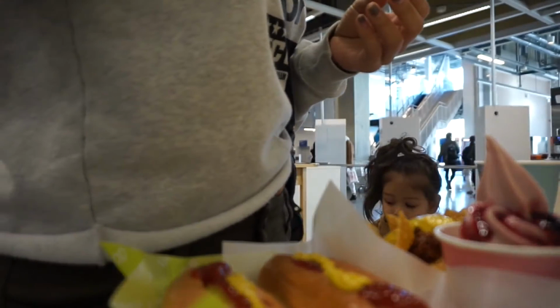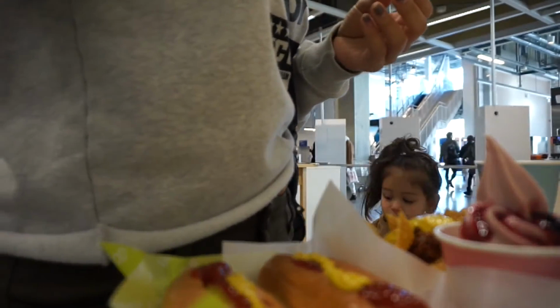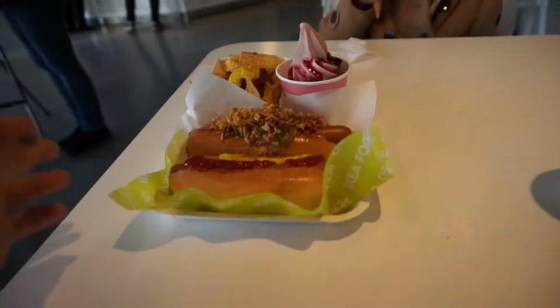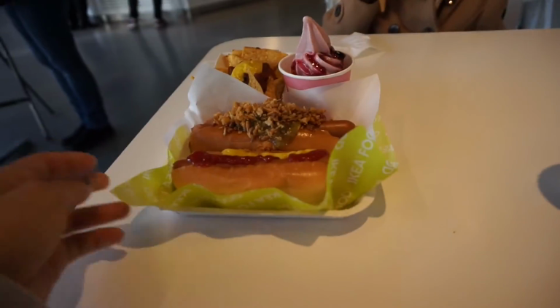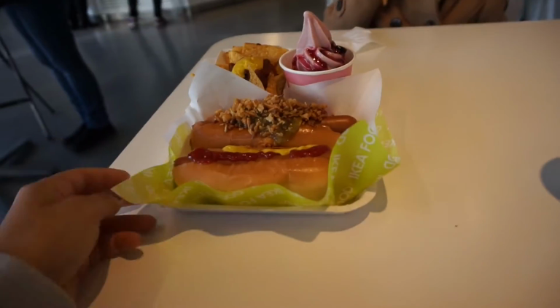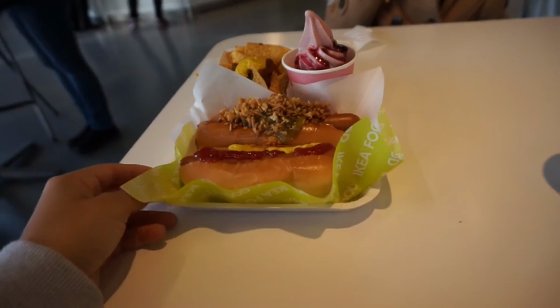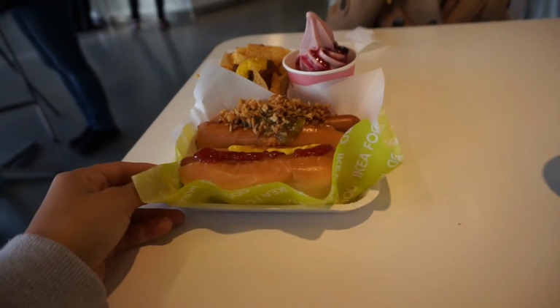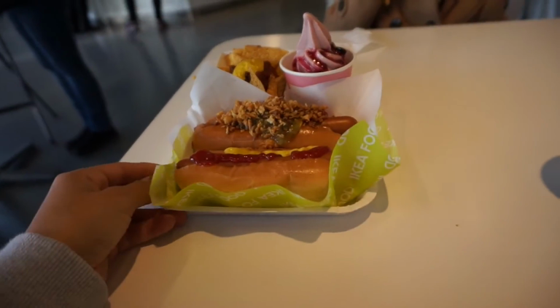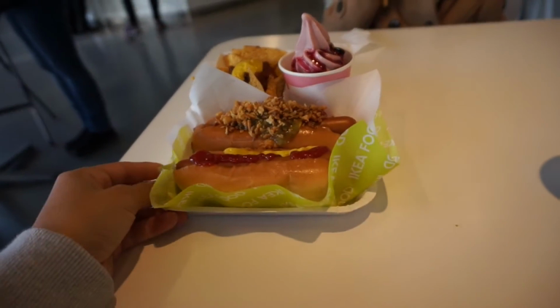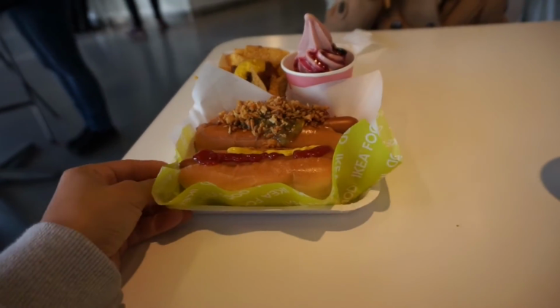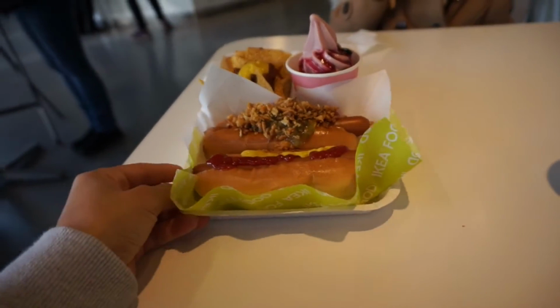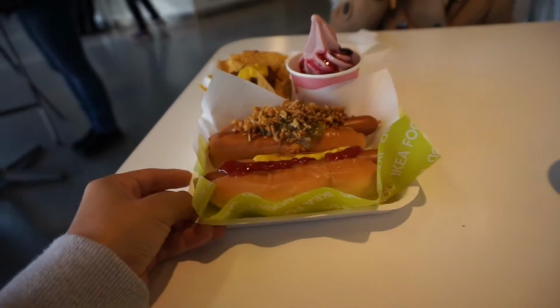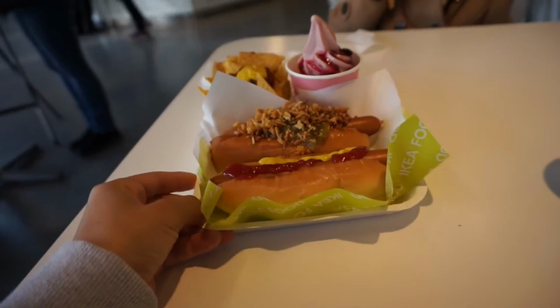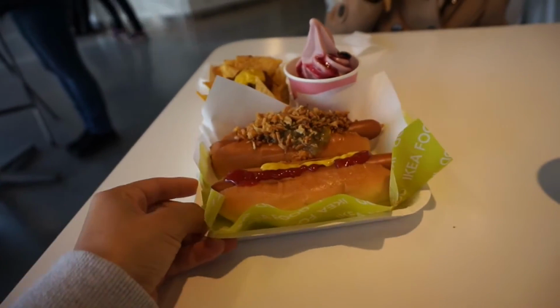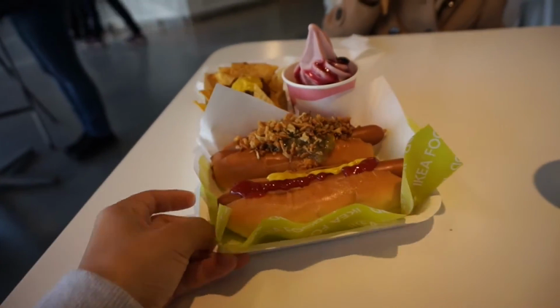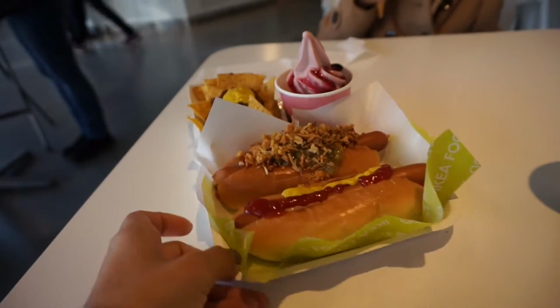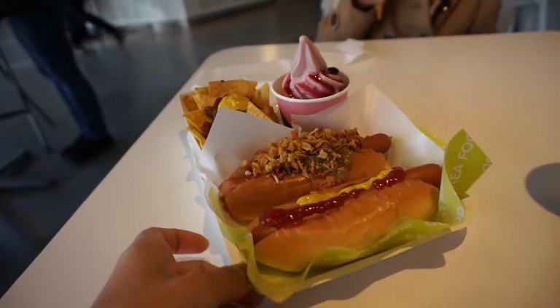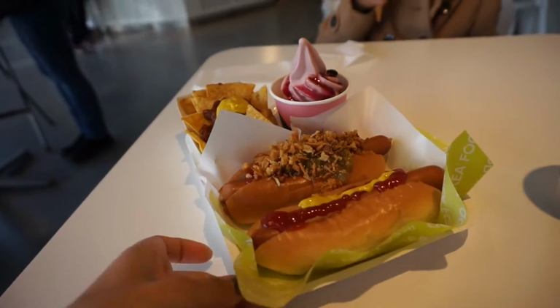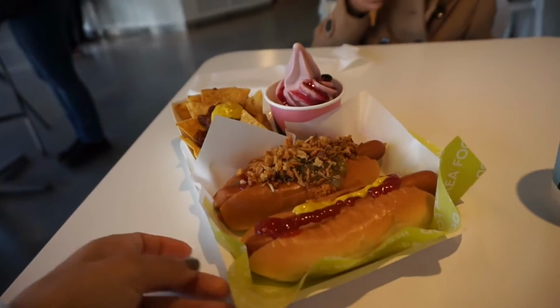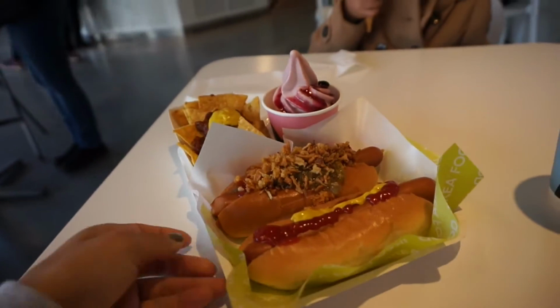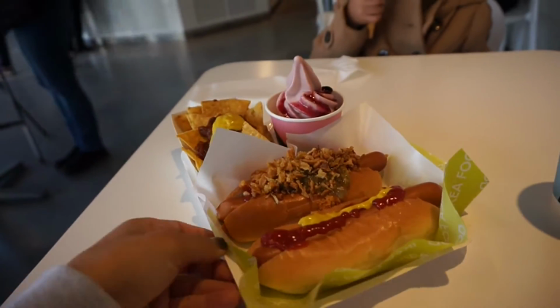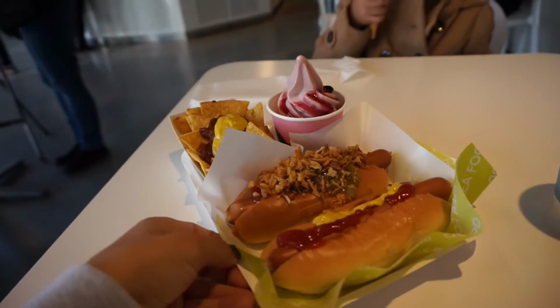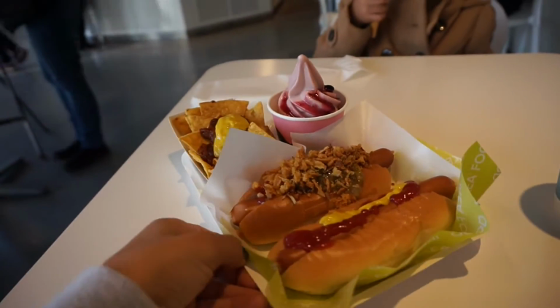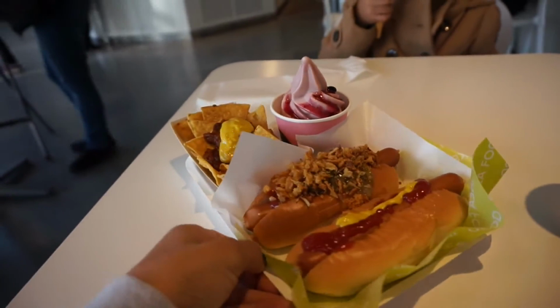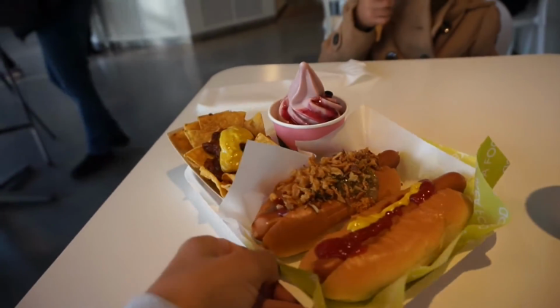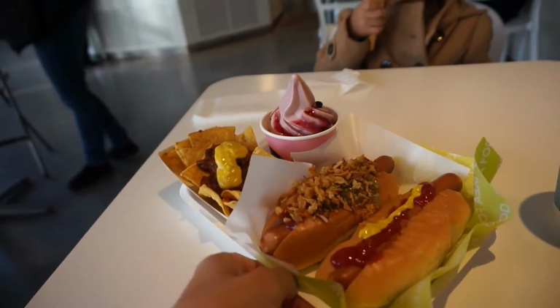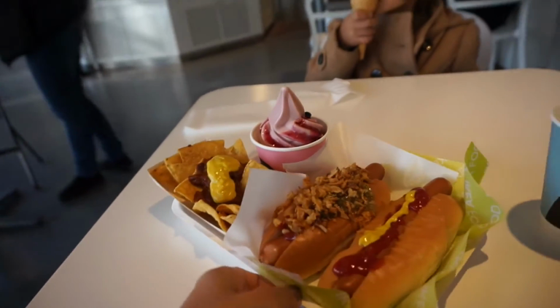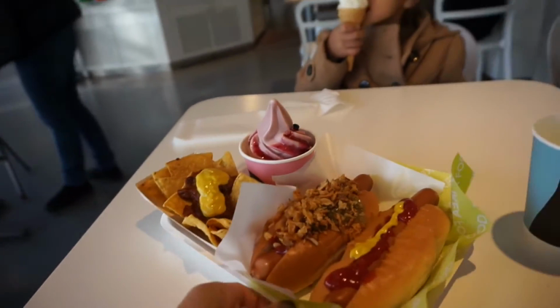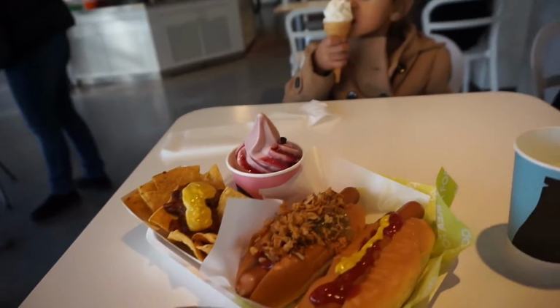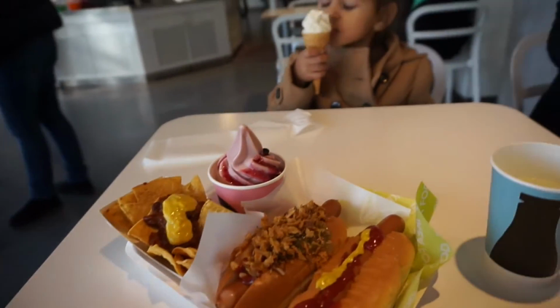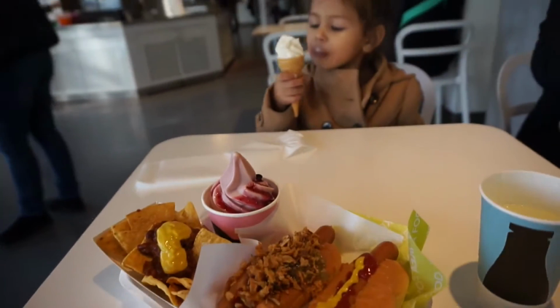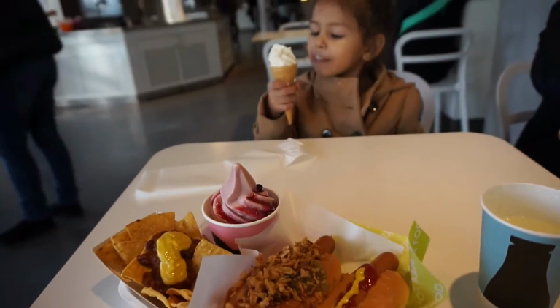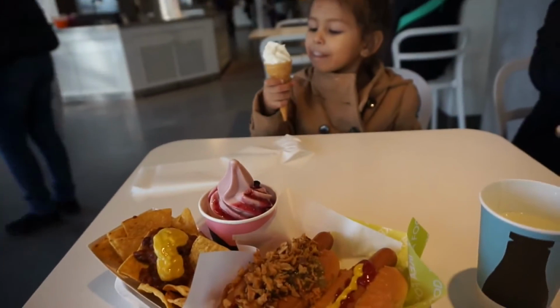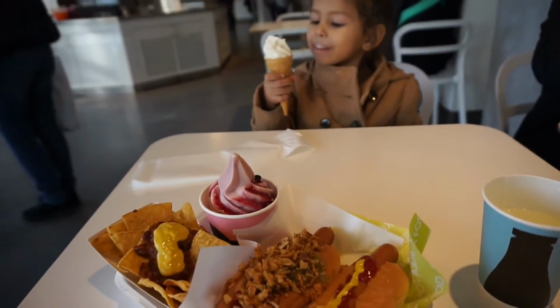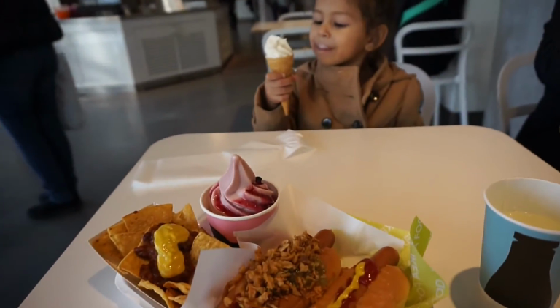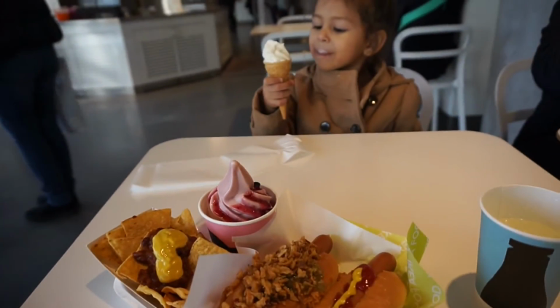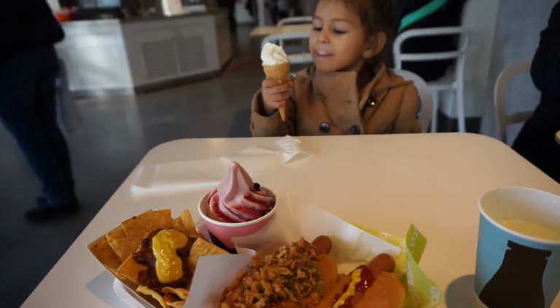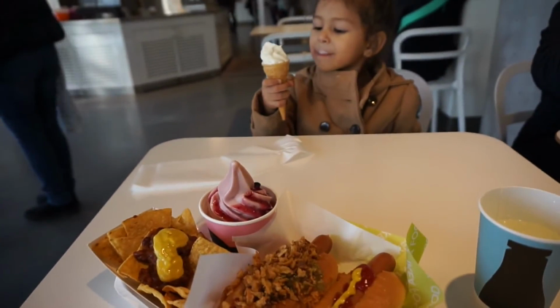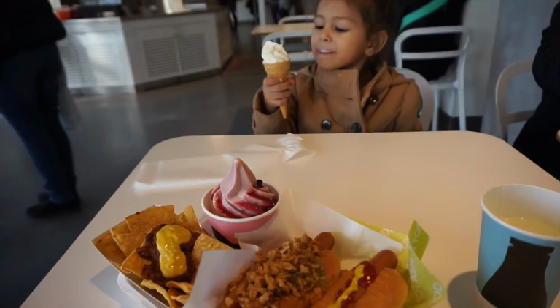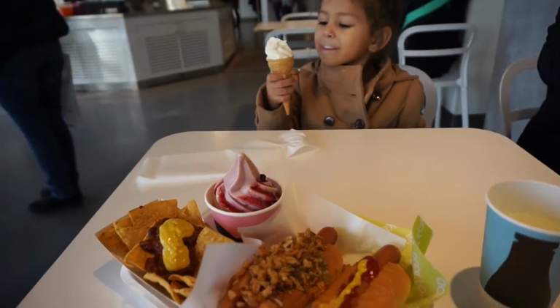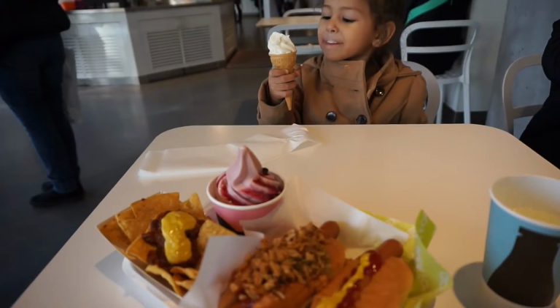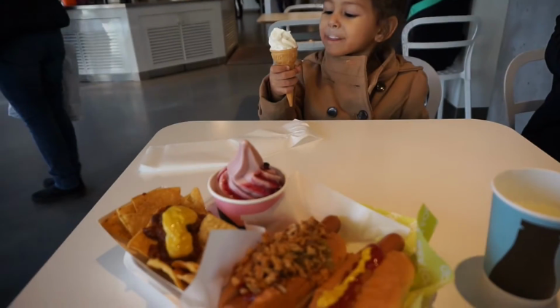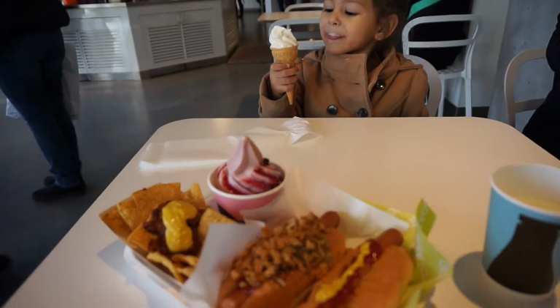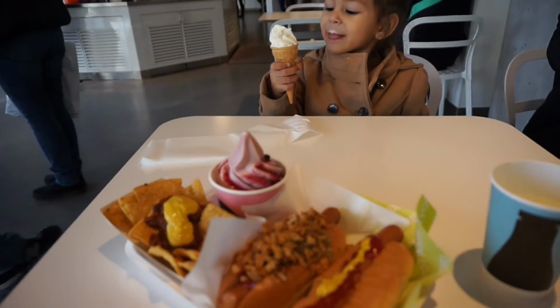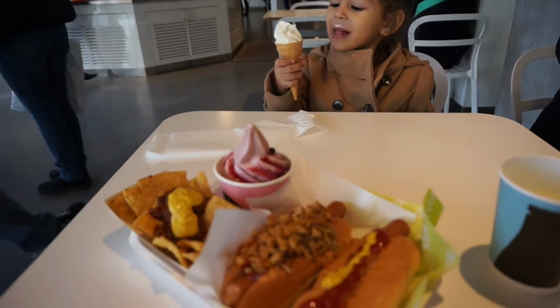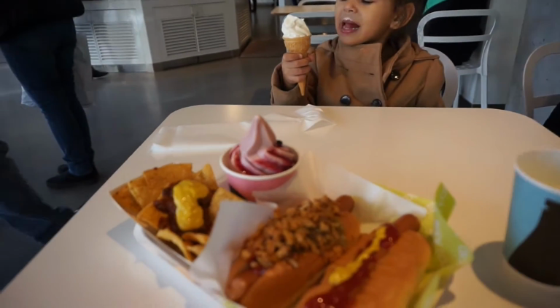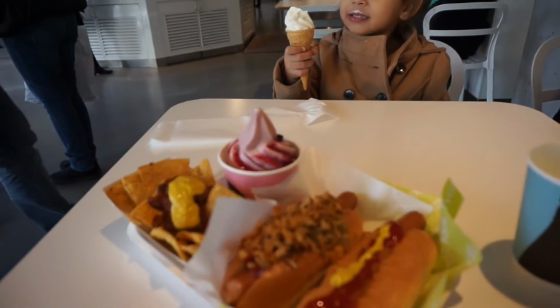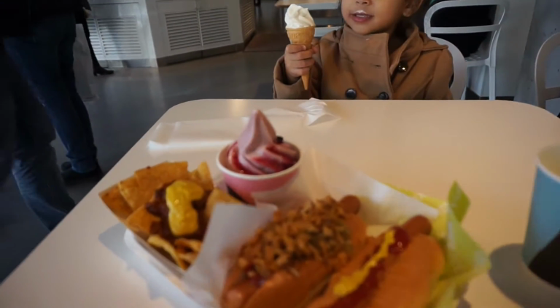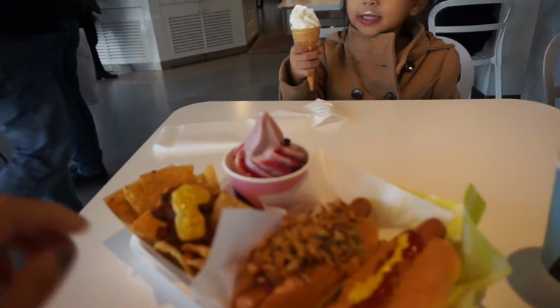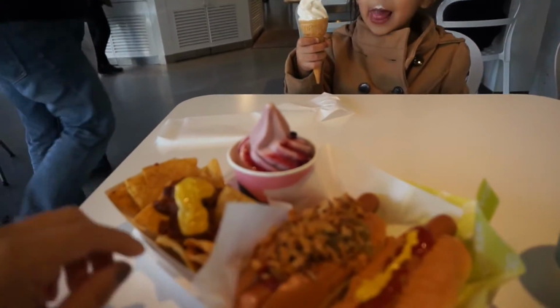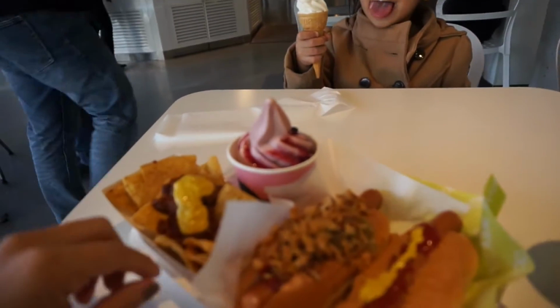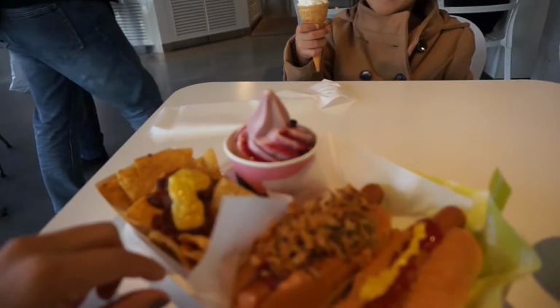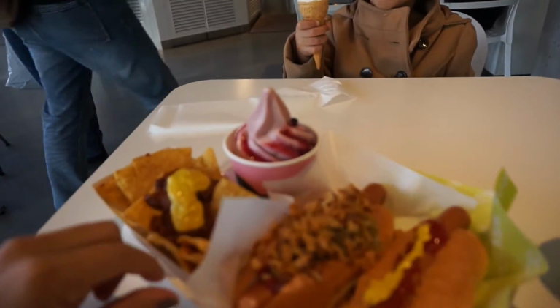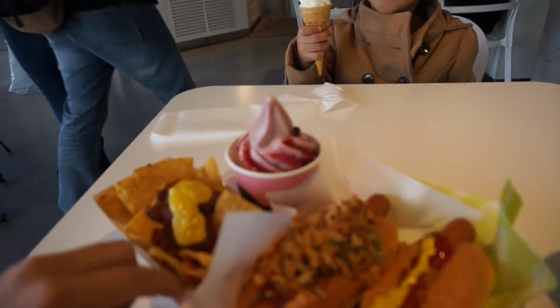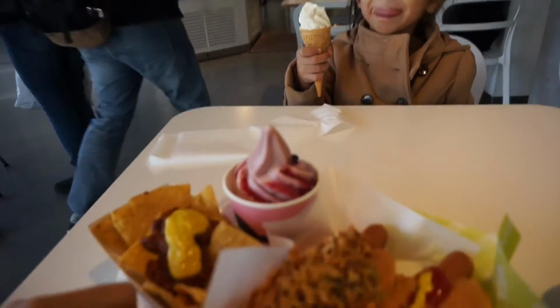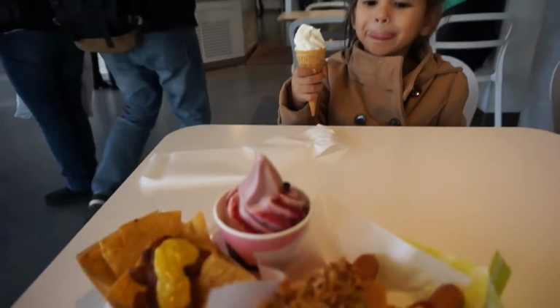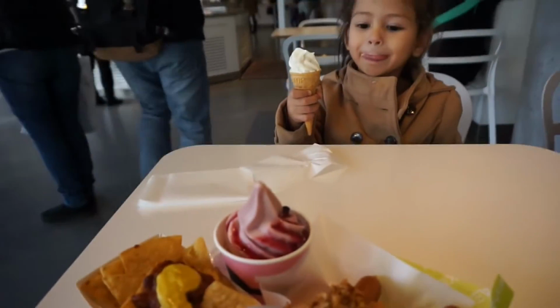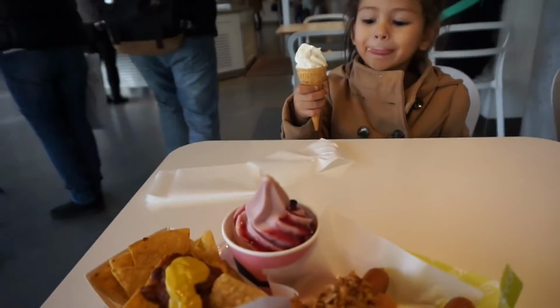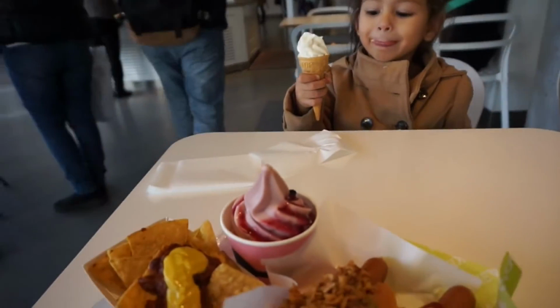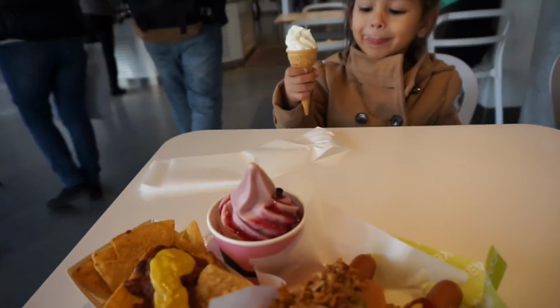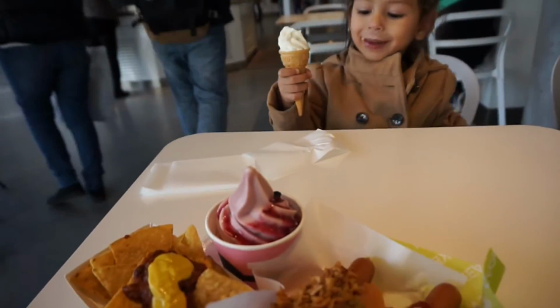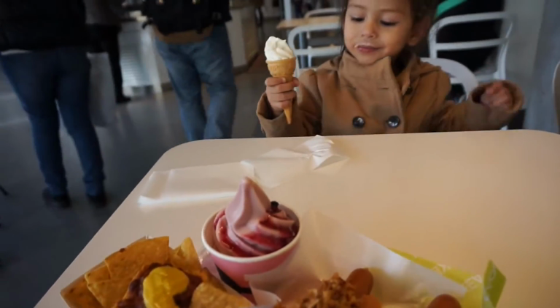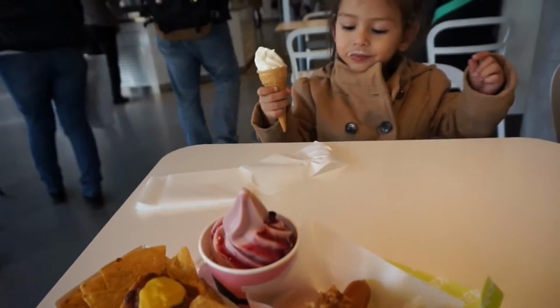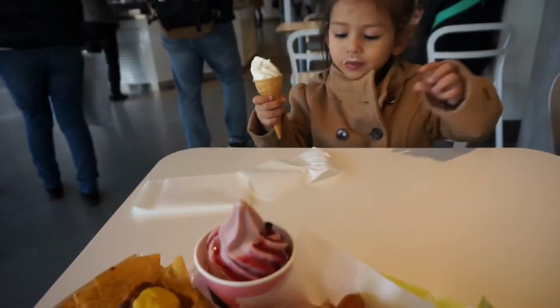This is what we got — some hot dogs and some dessert. Obviously Sophie's already eating ice cream.